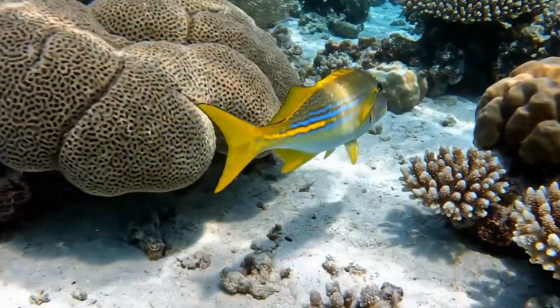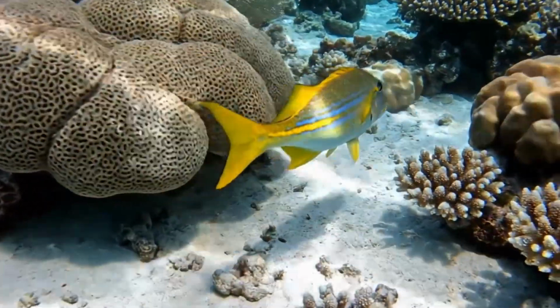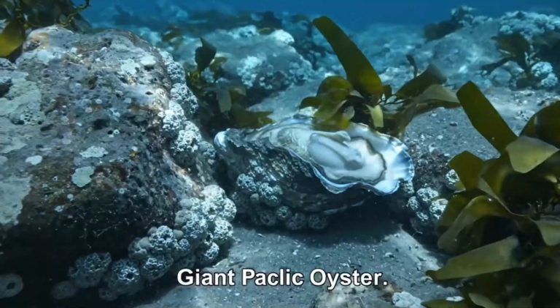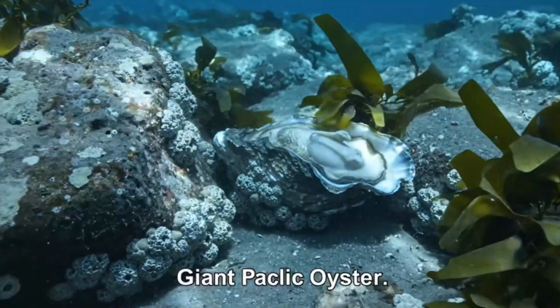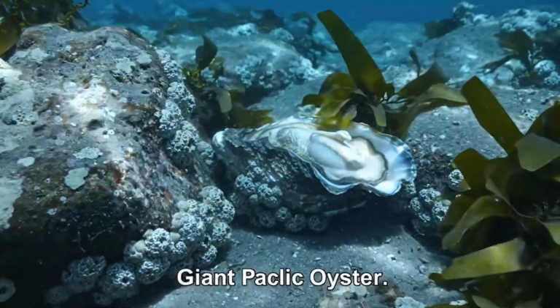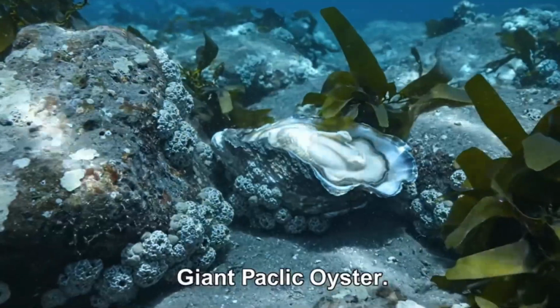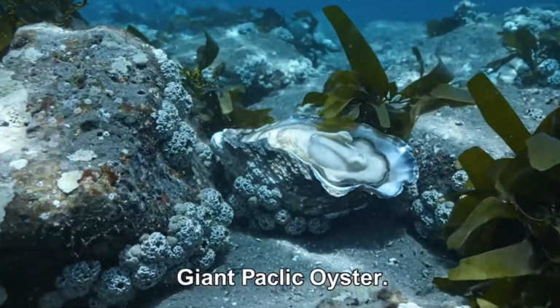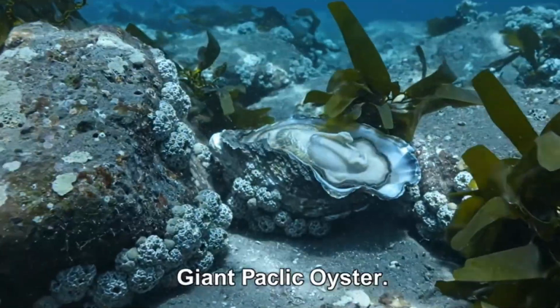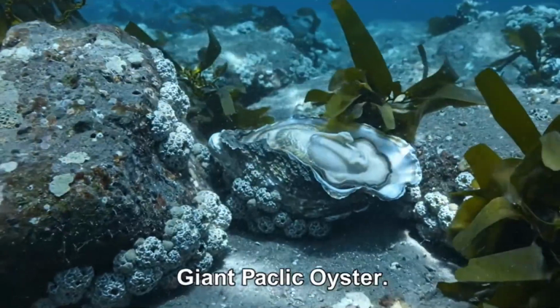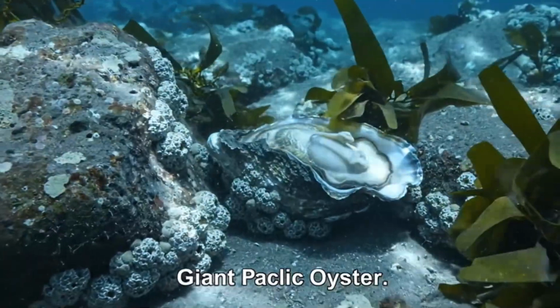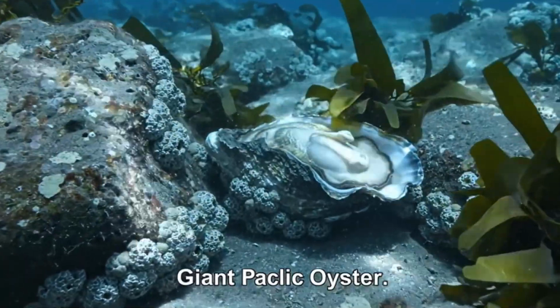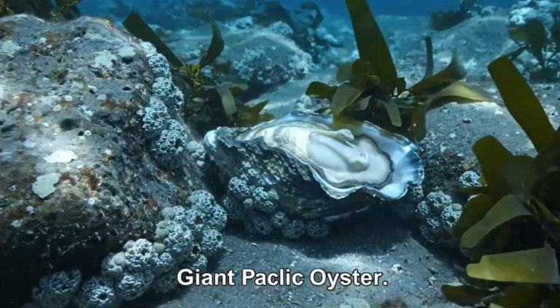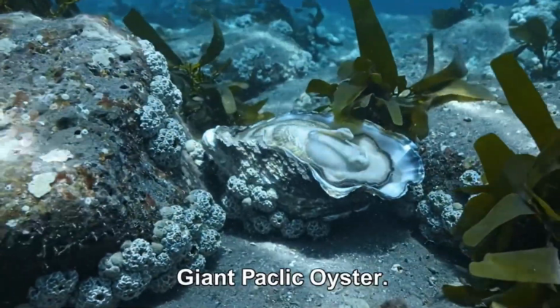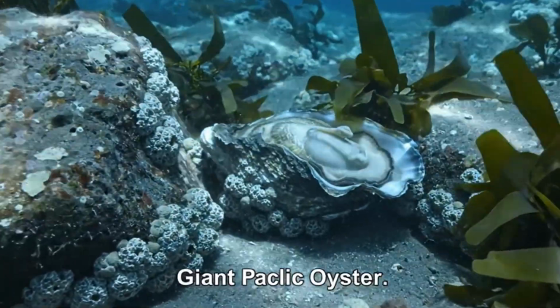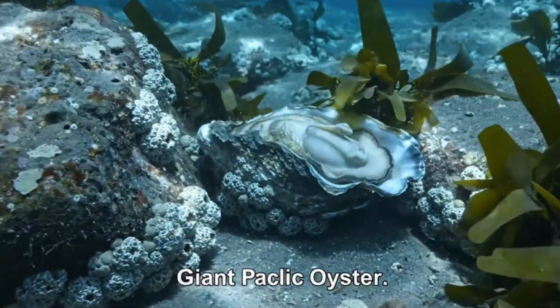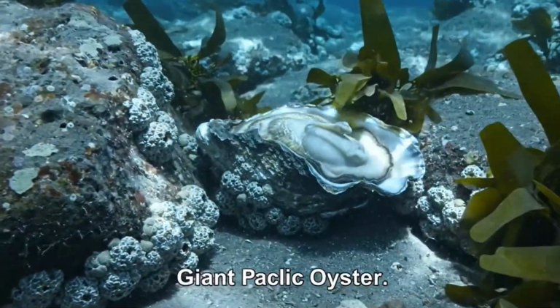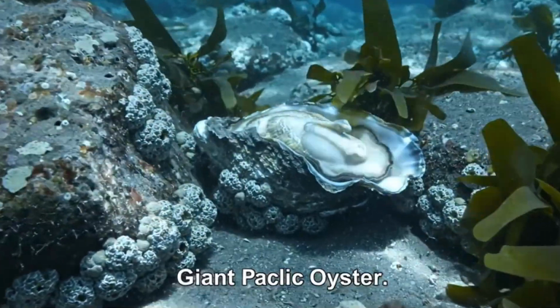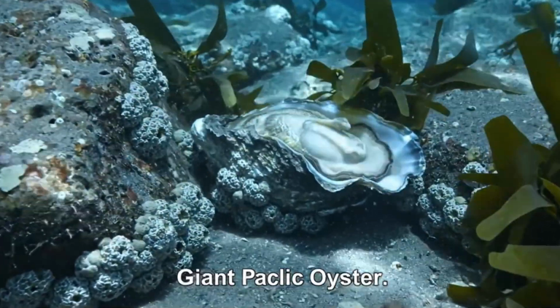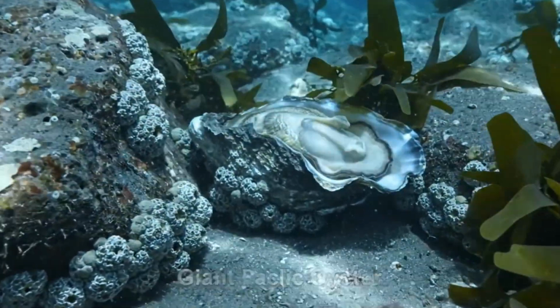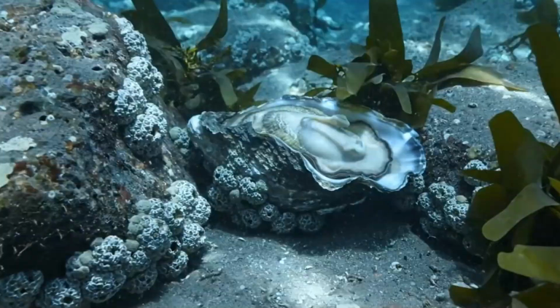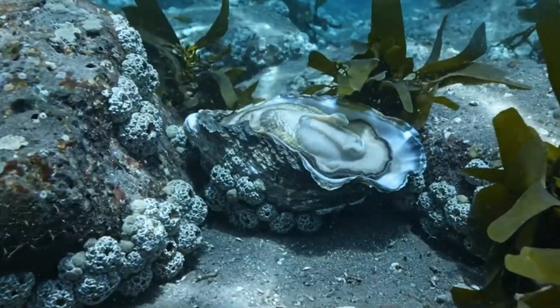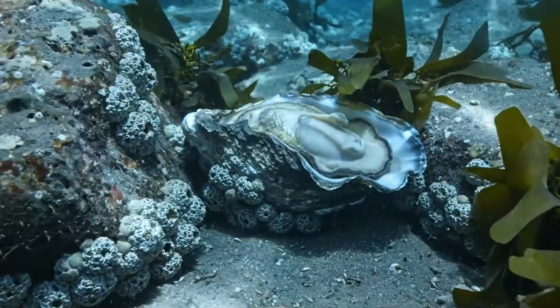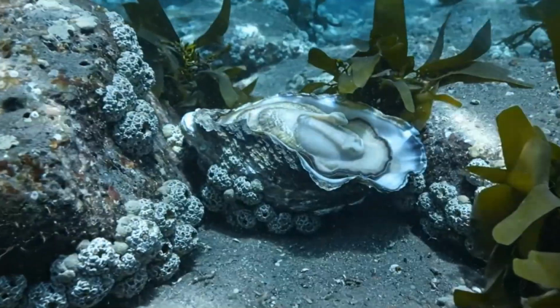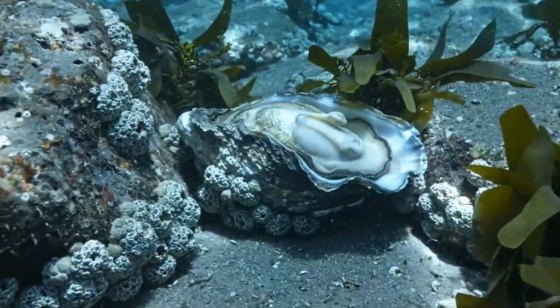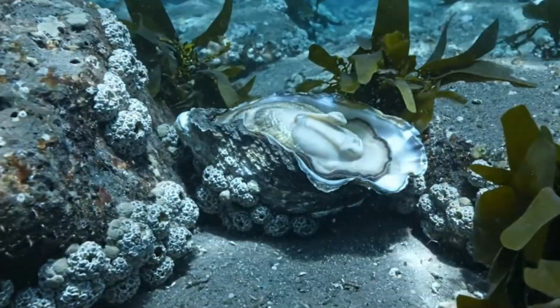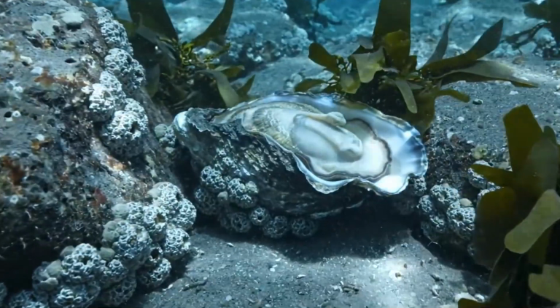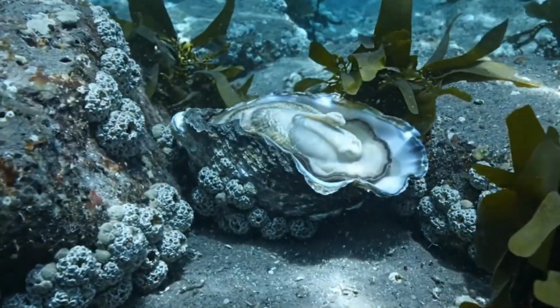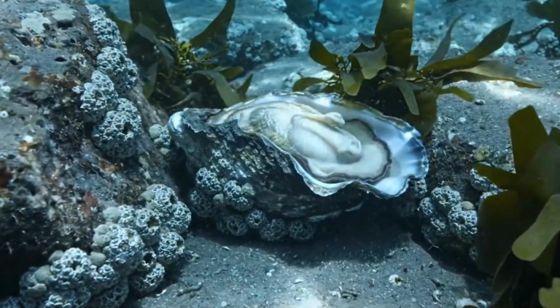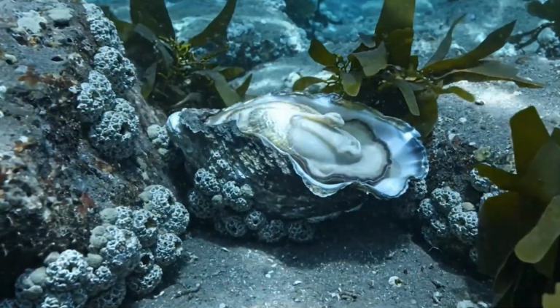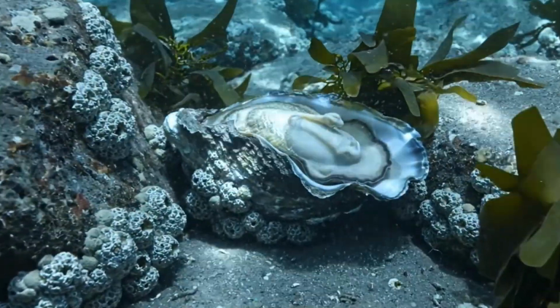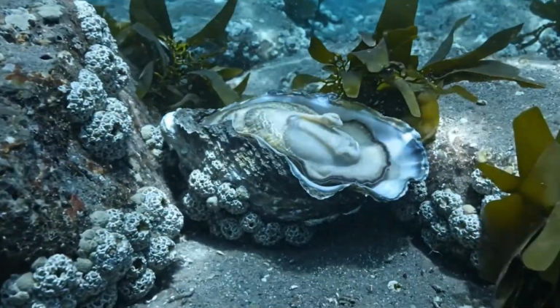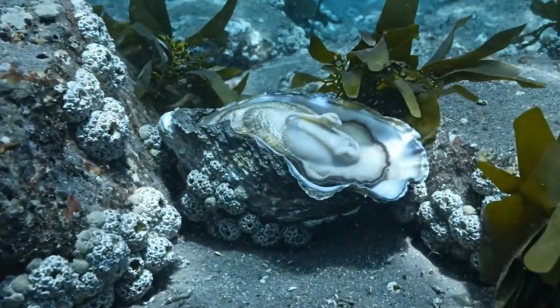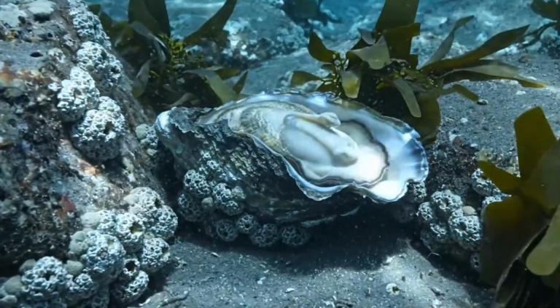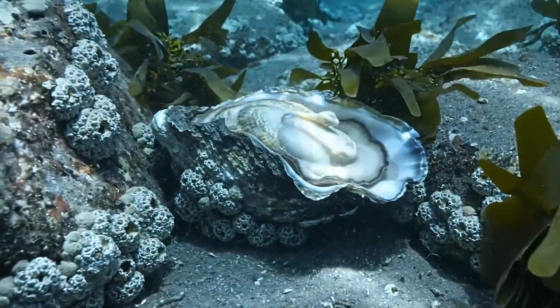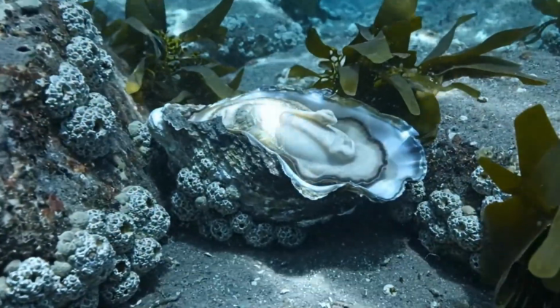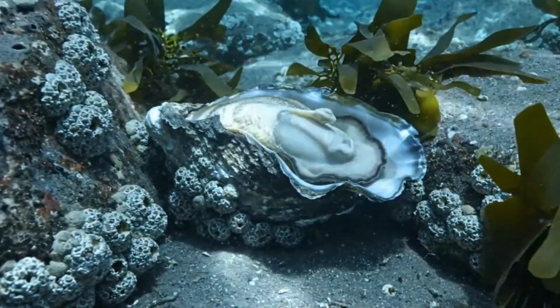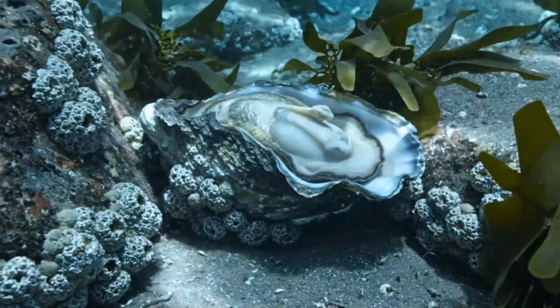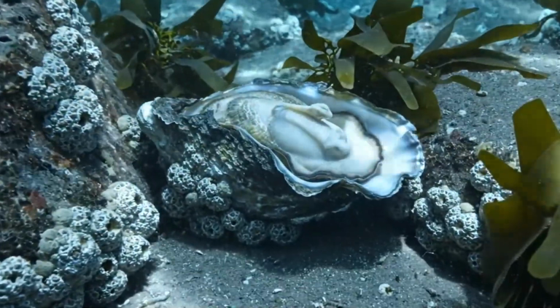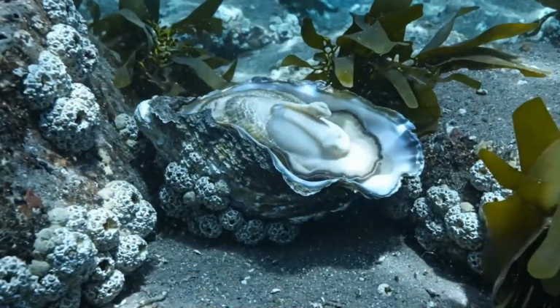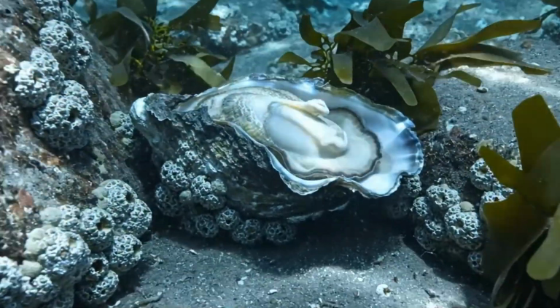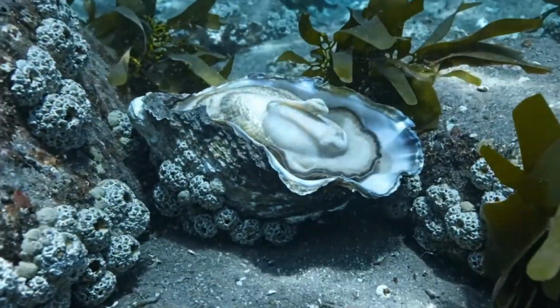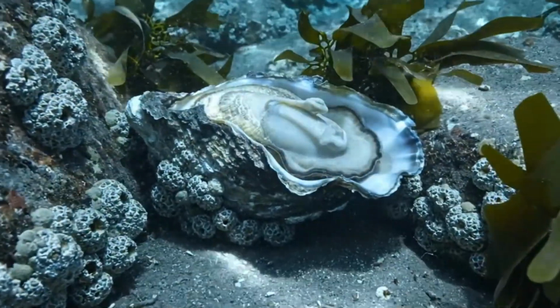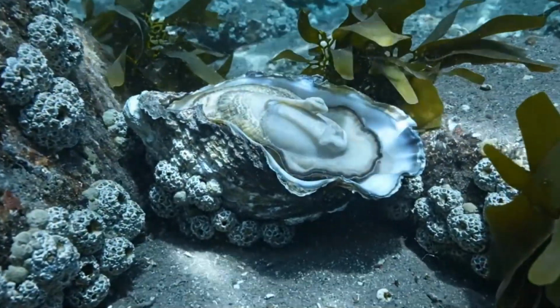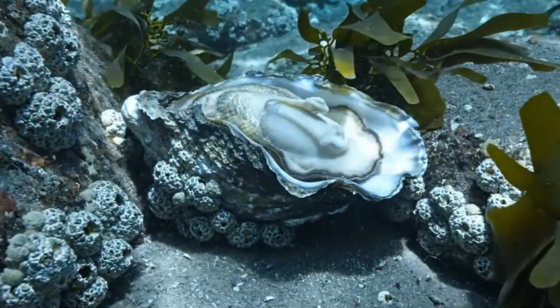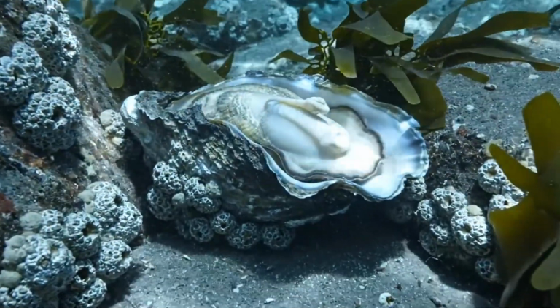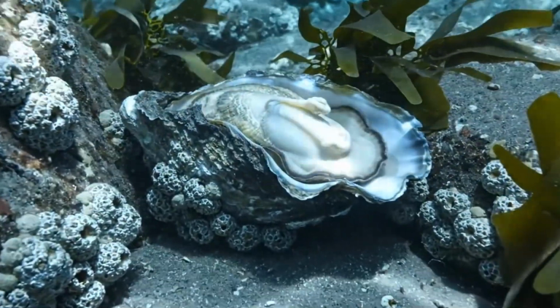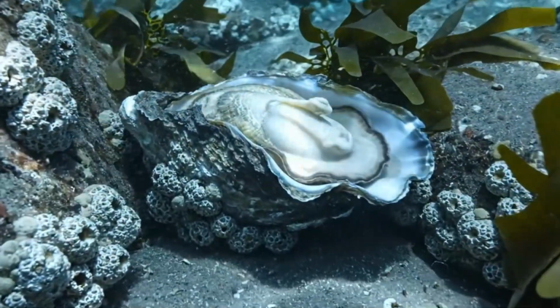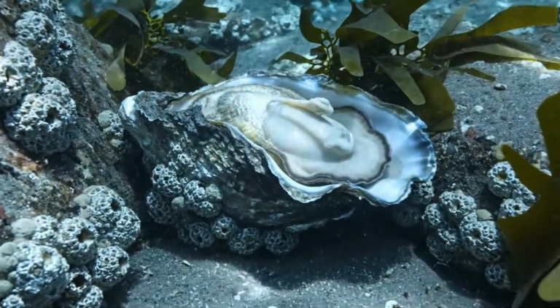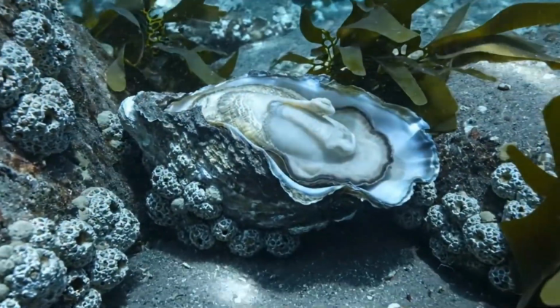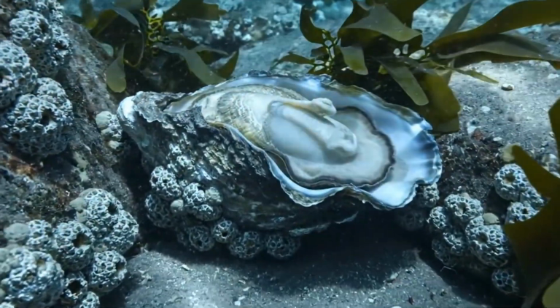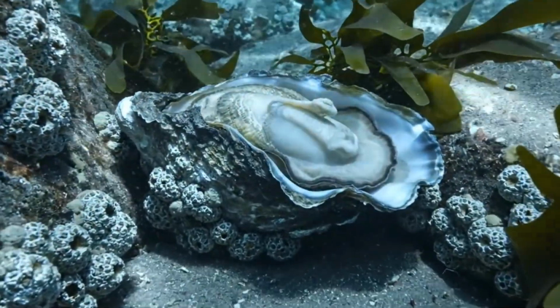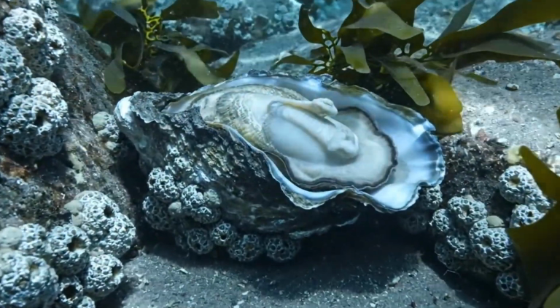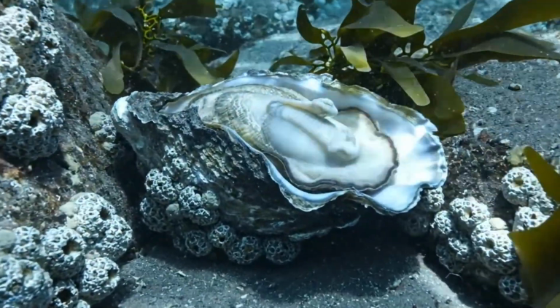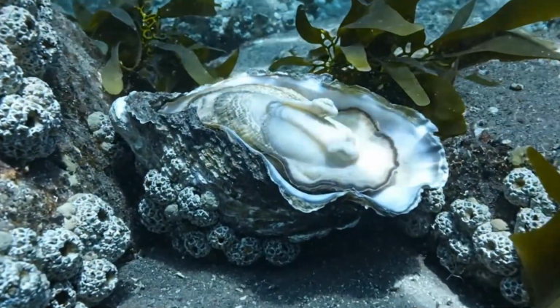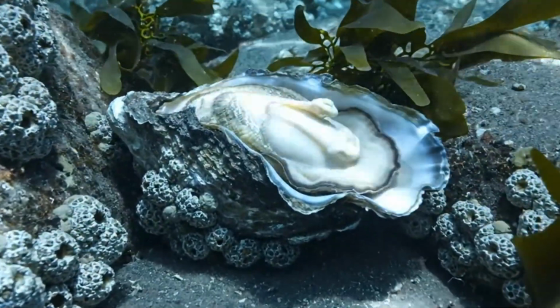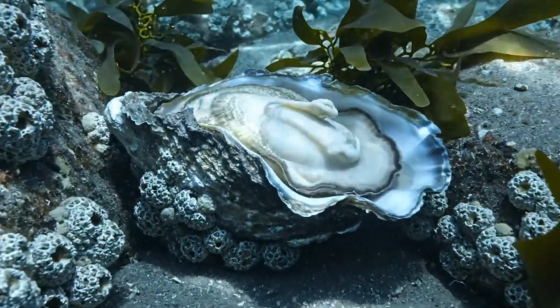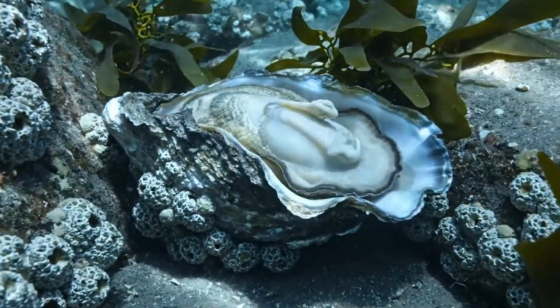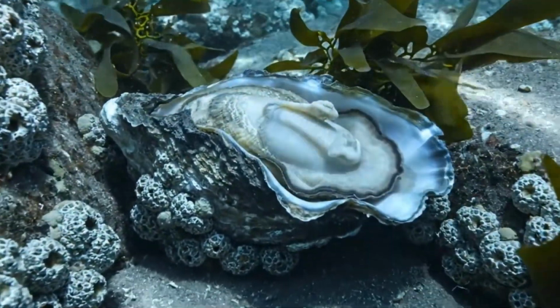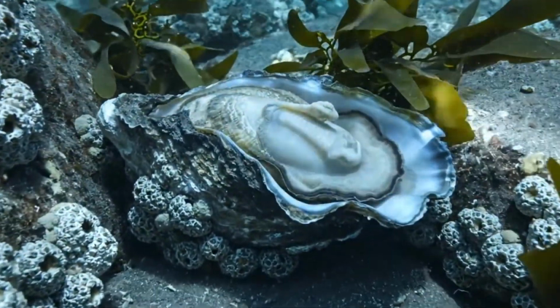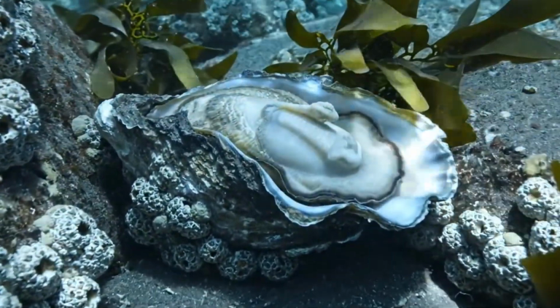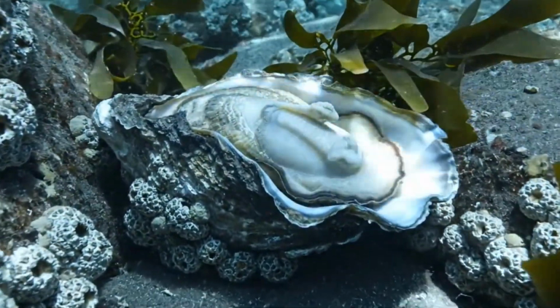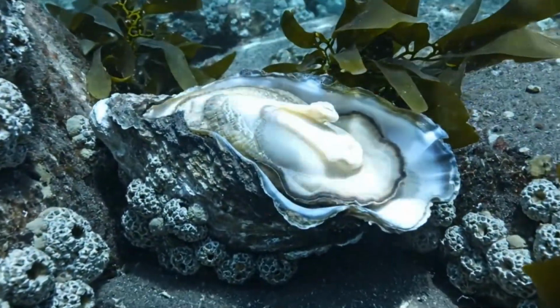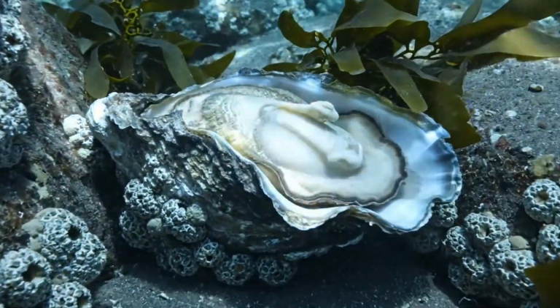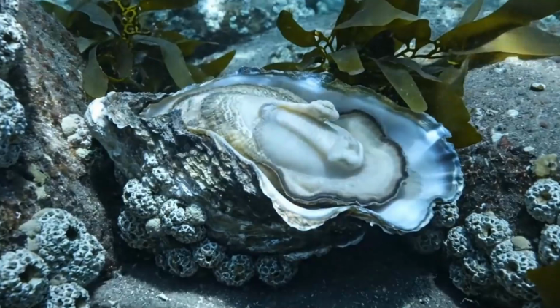Here's the giant Pacific oyster. It's big and gray, living in the rocky sea floors of the Pacific Ocean.